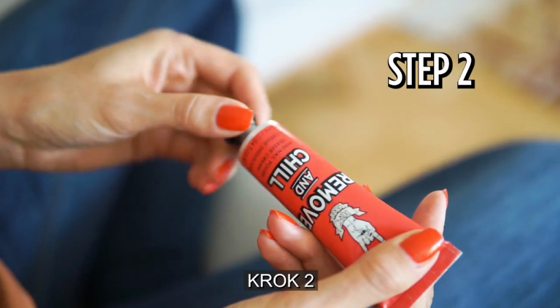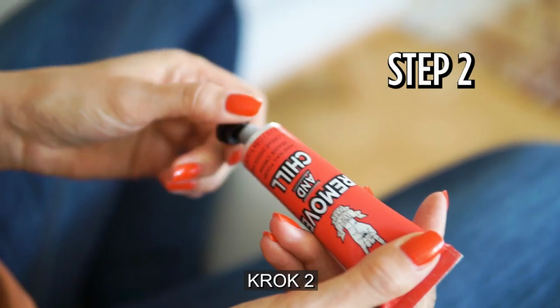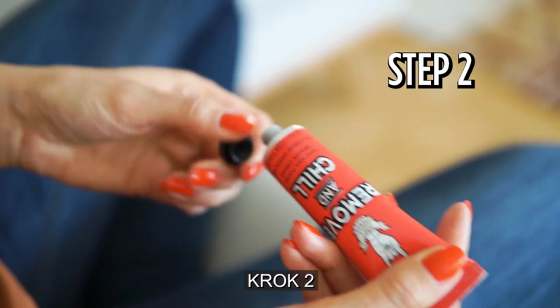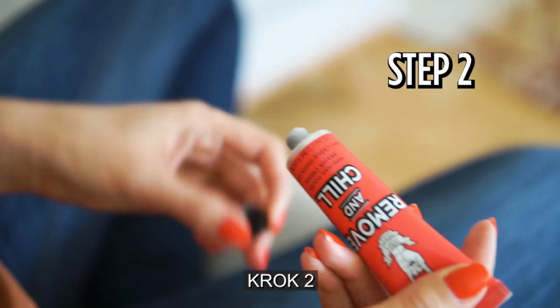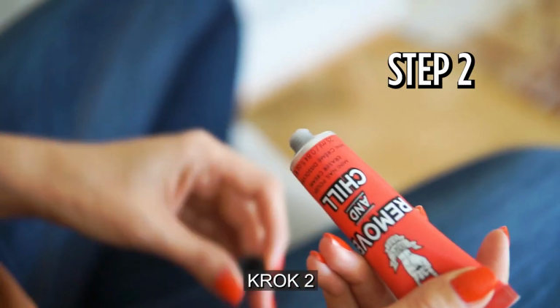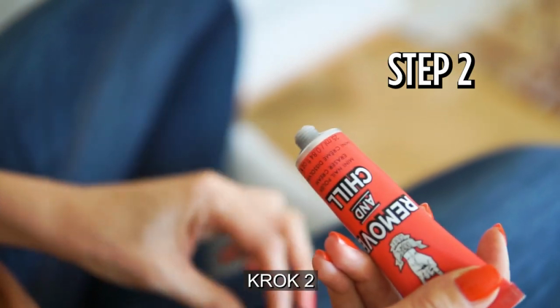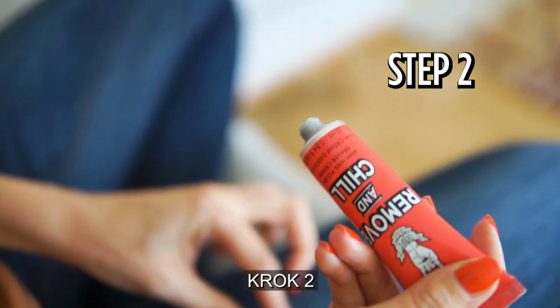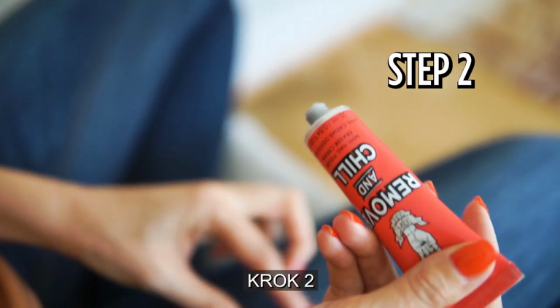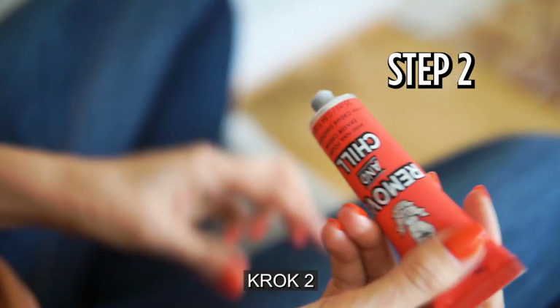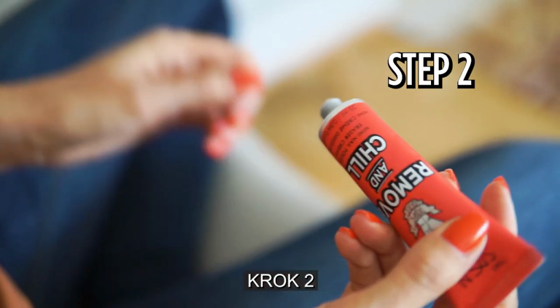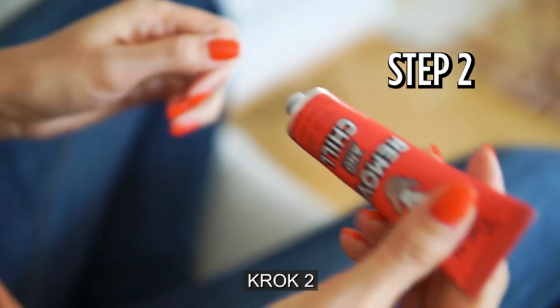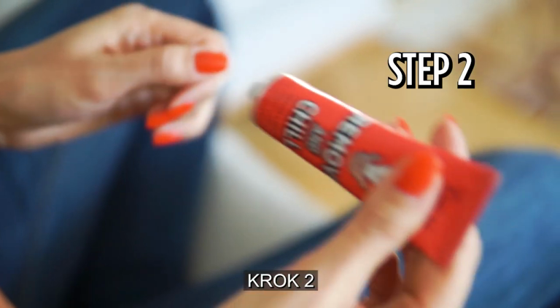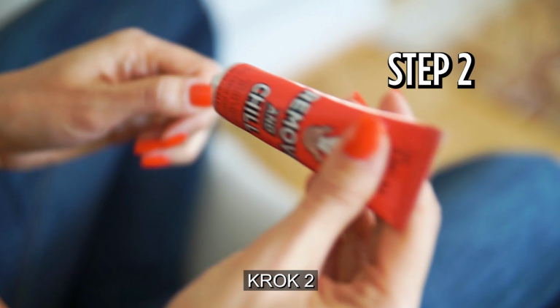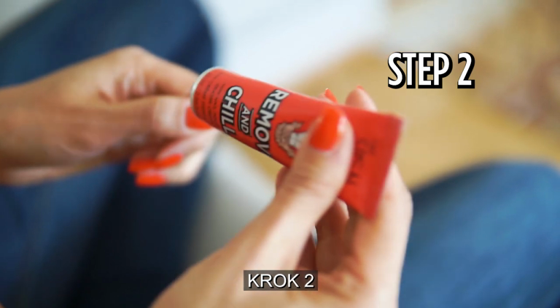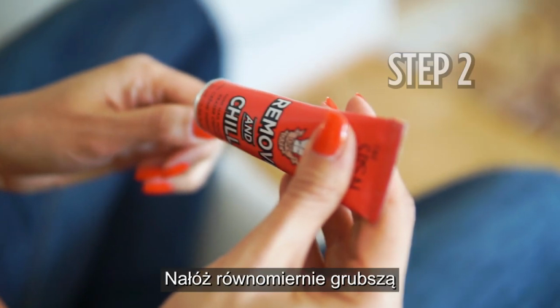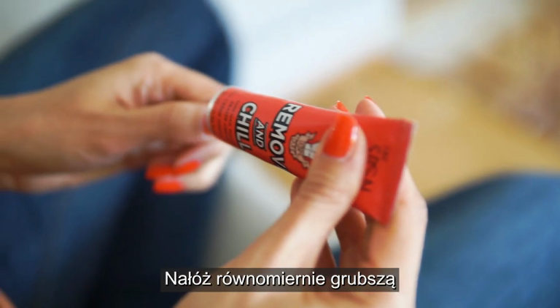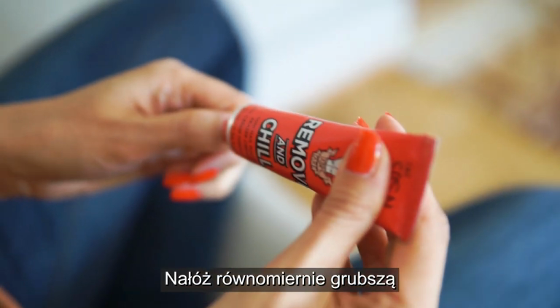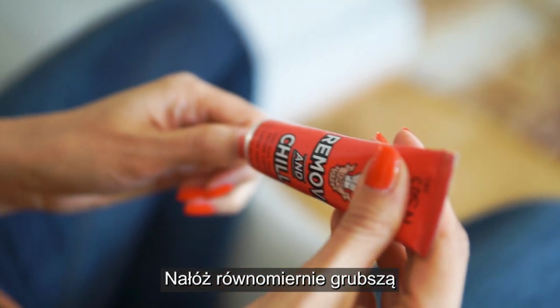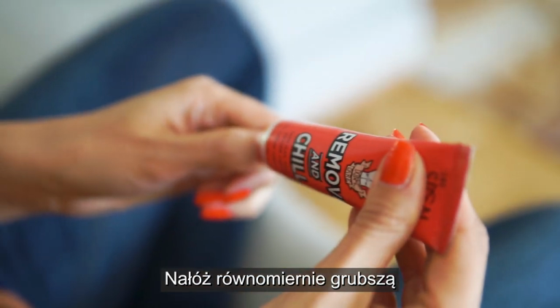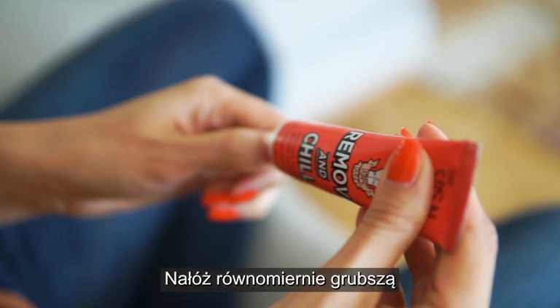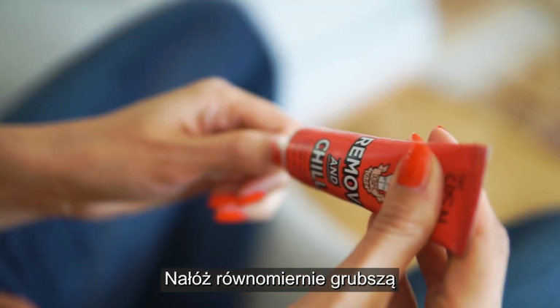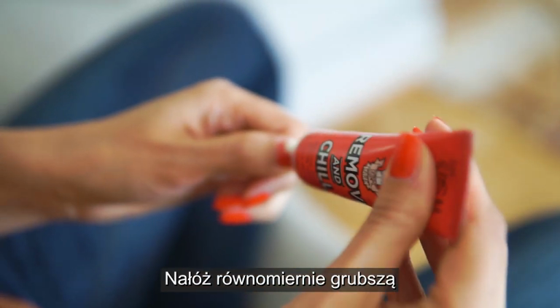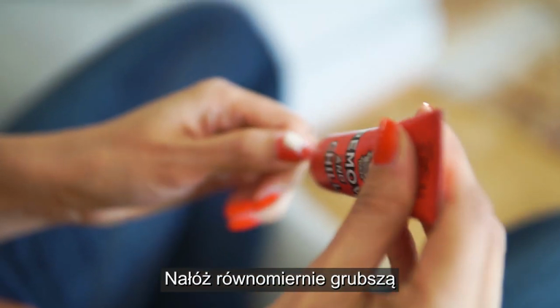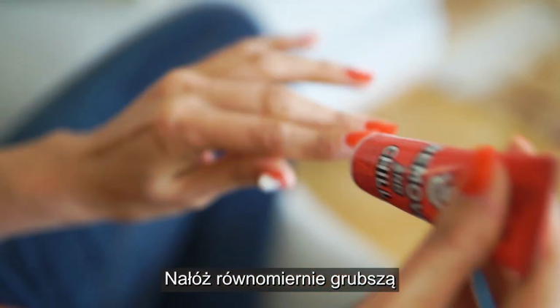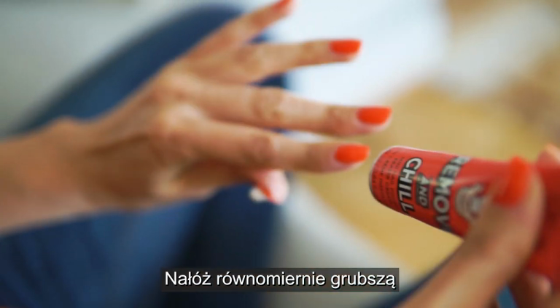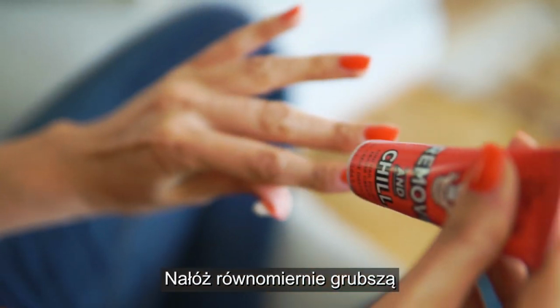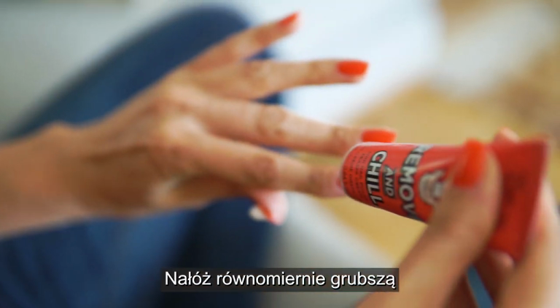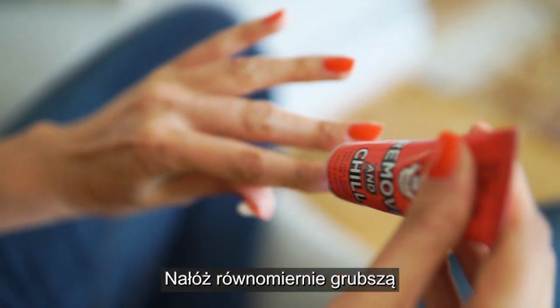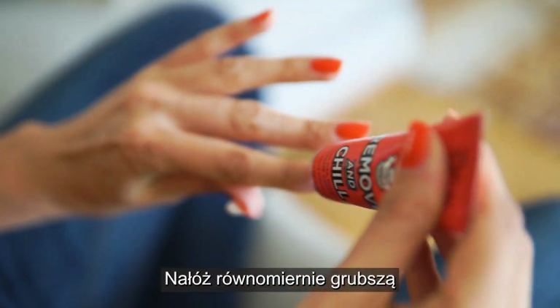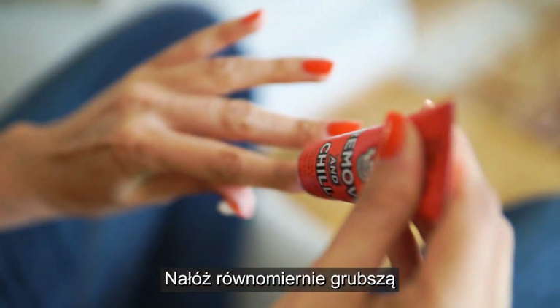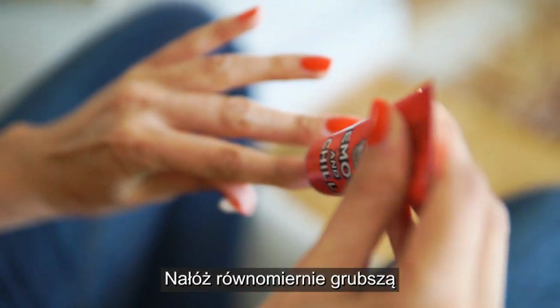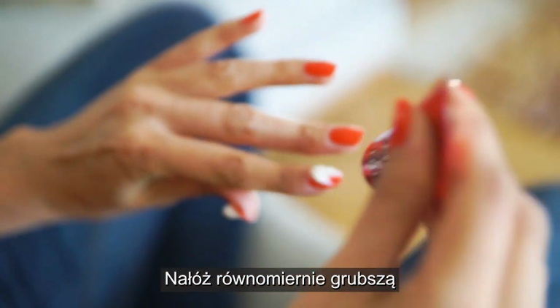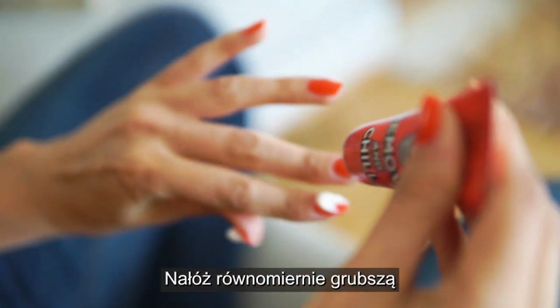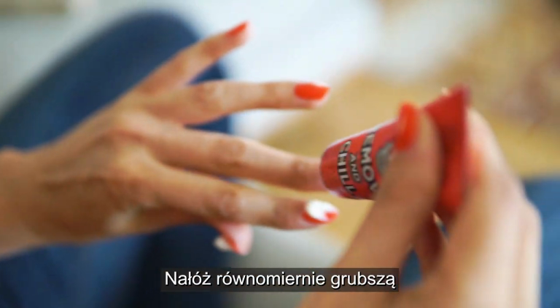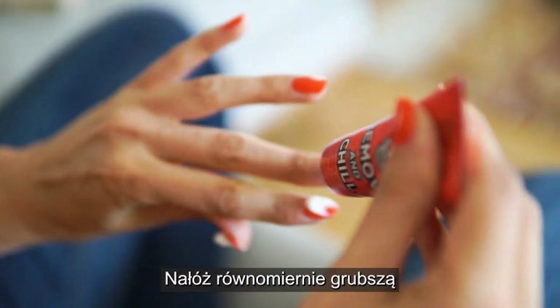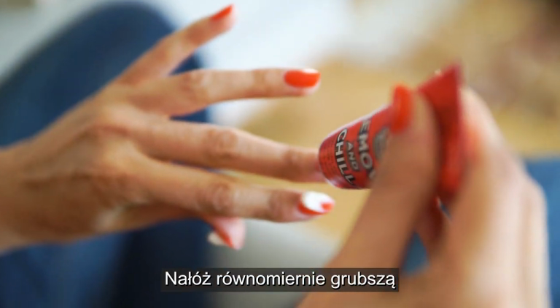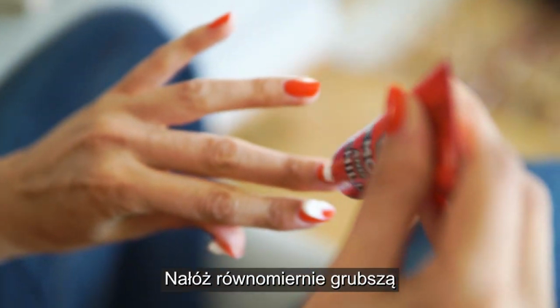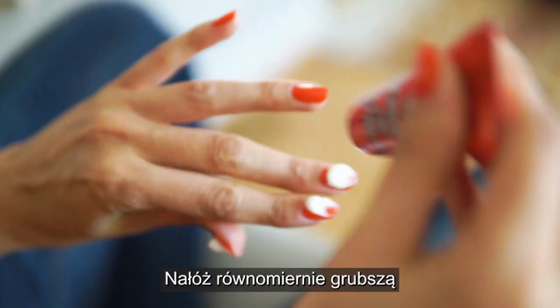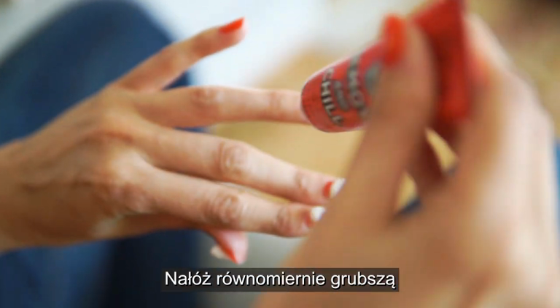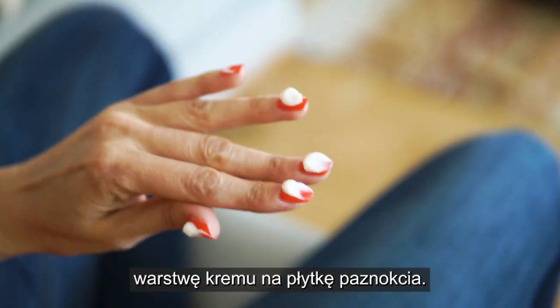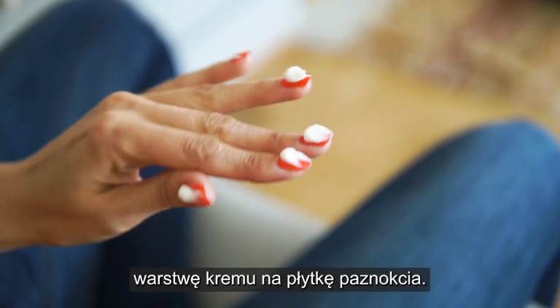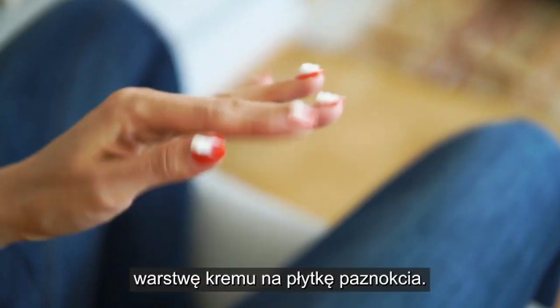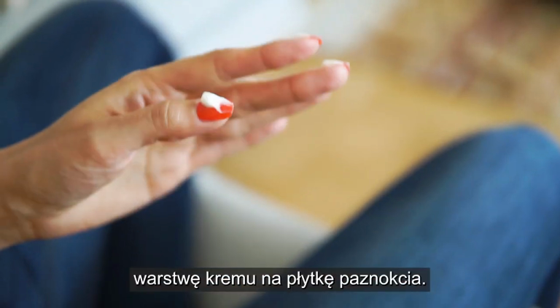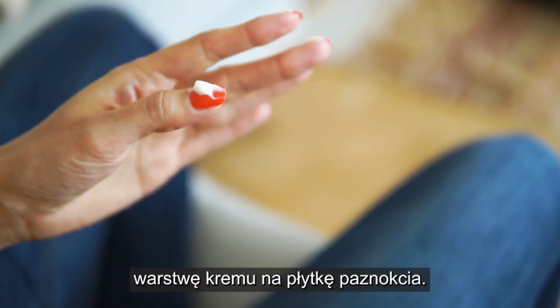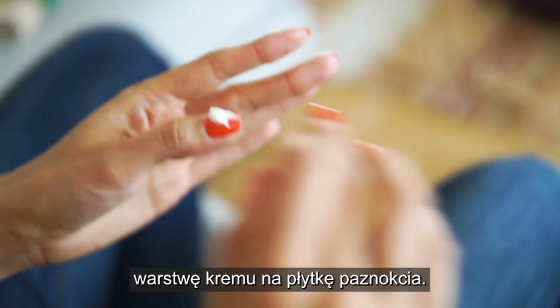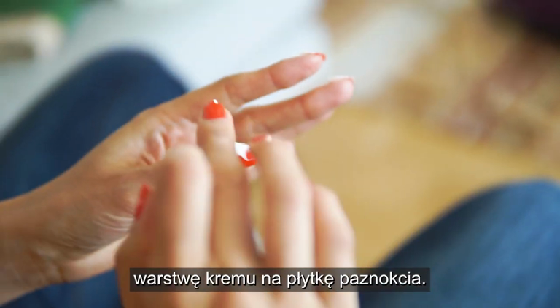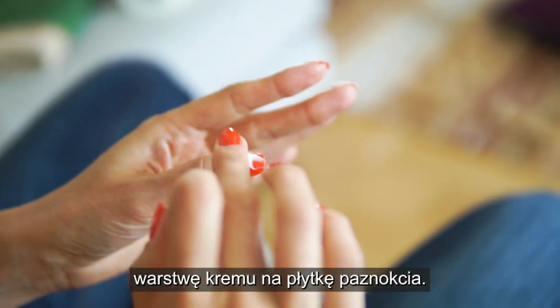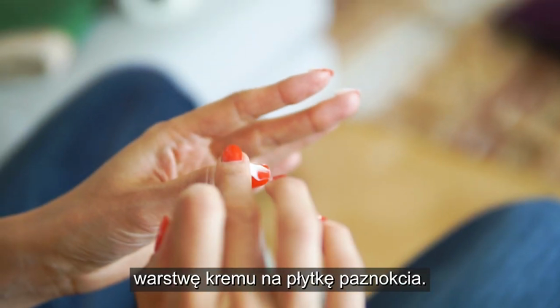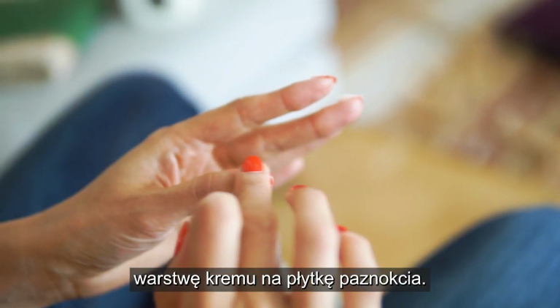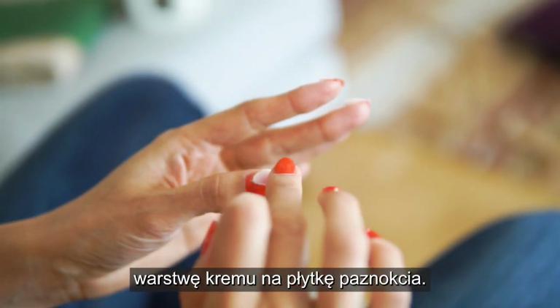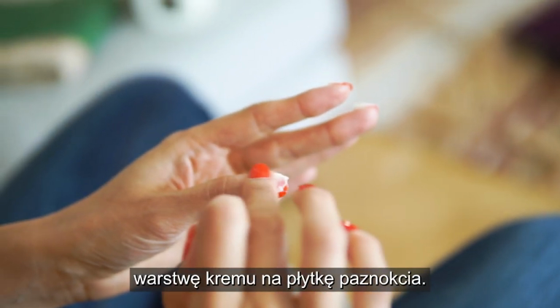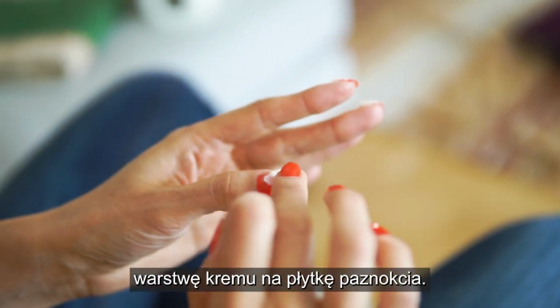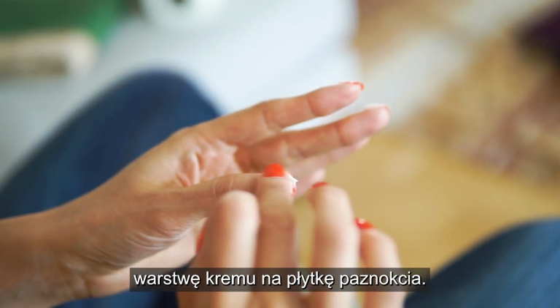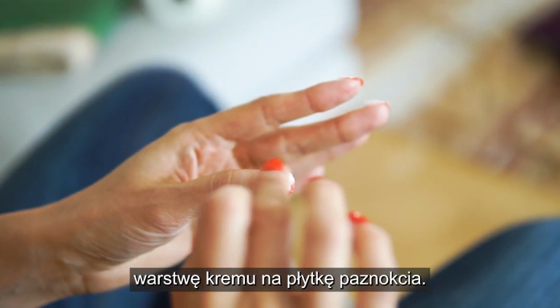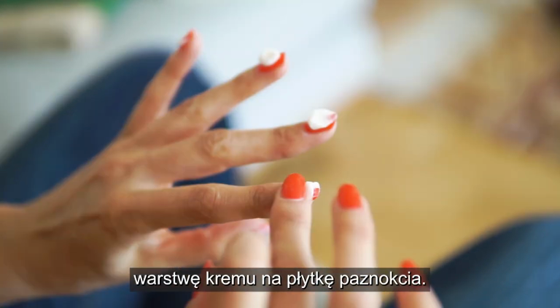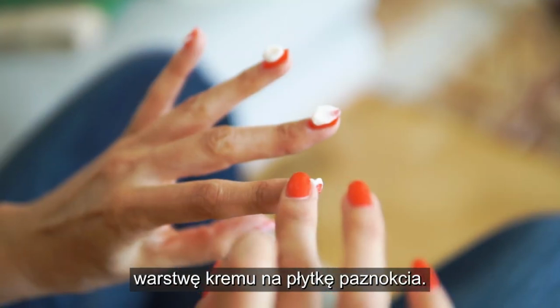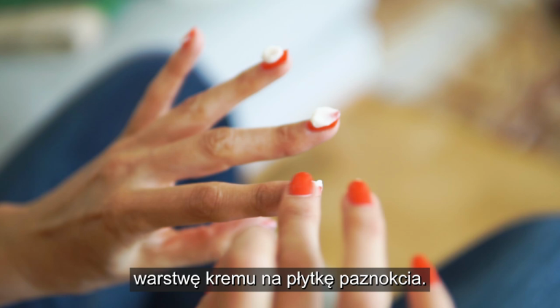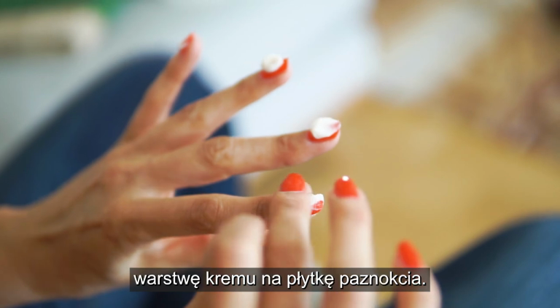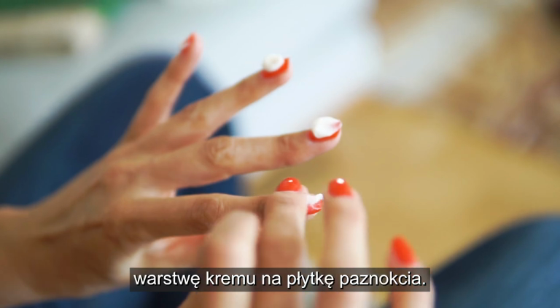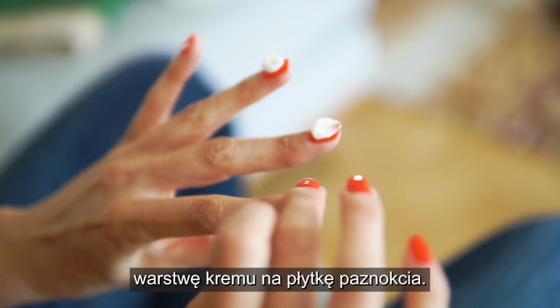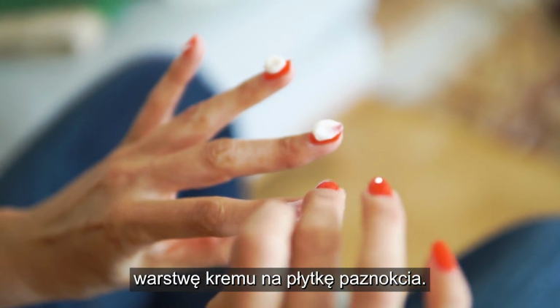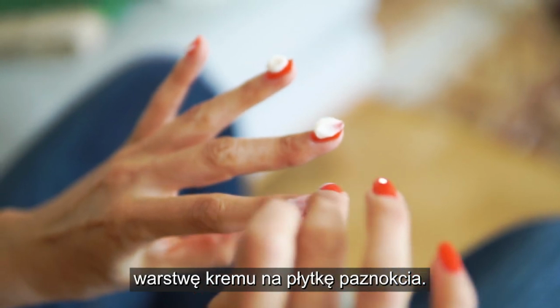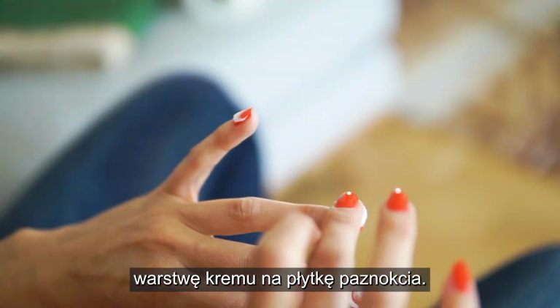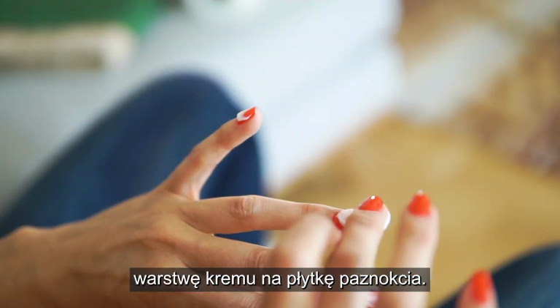Step 2. Apply a thick layer of the cream on your nails, covering all areas where you have nail polish on.